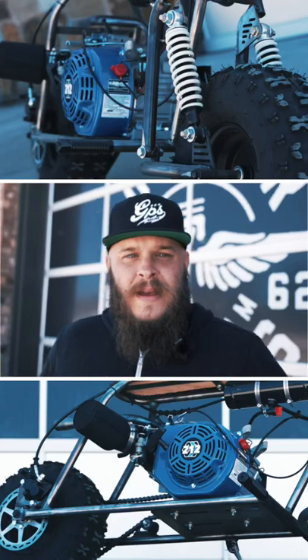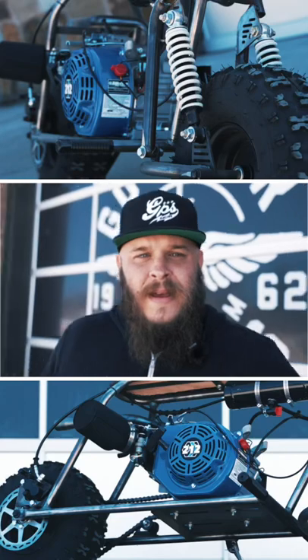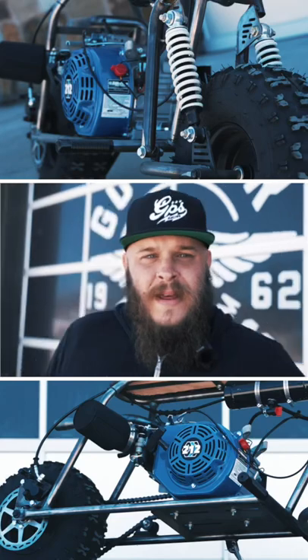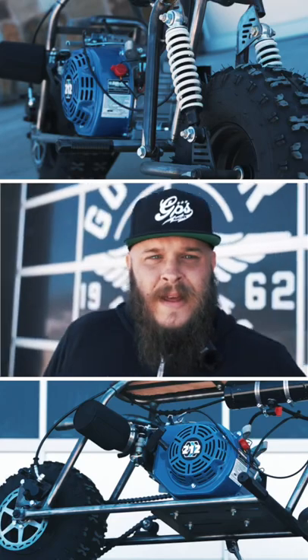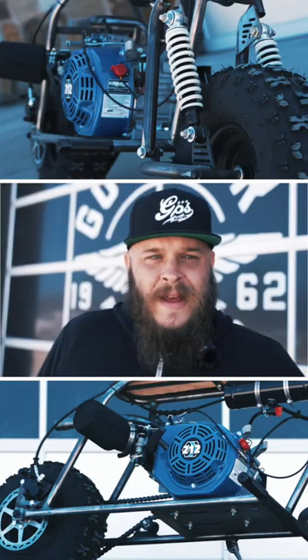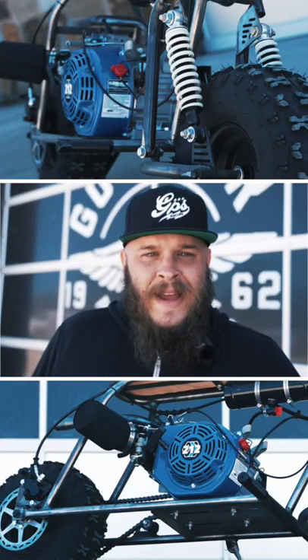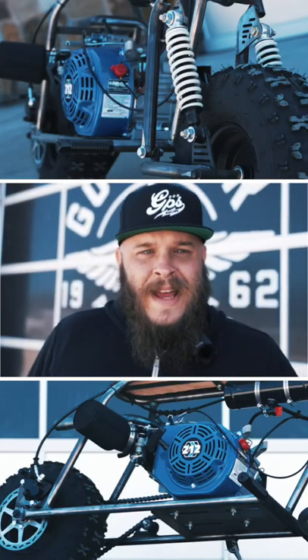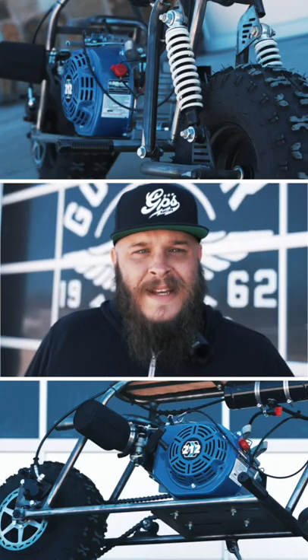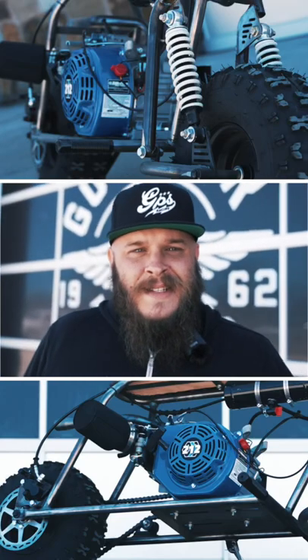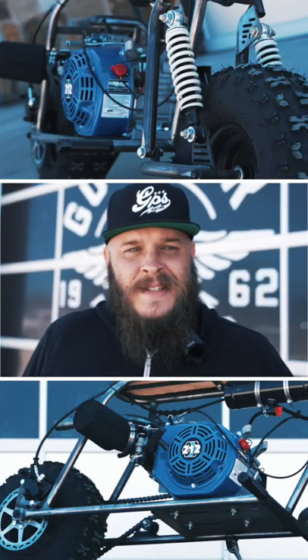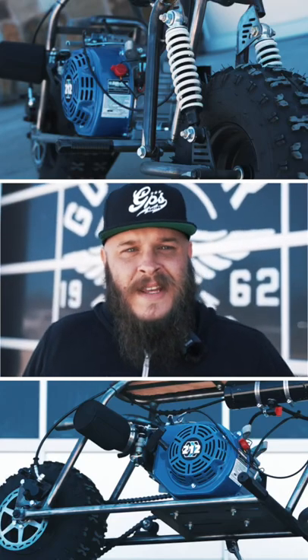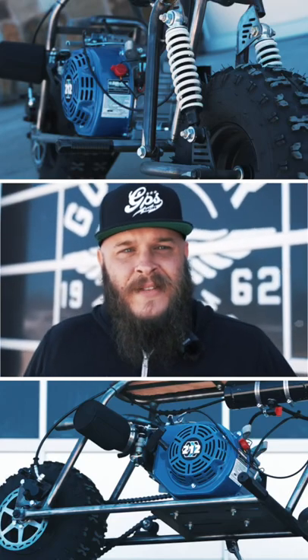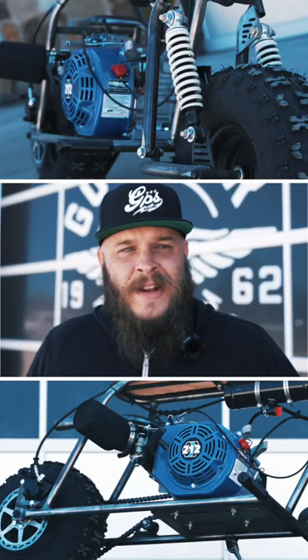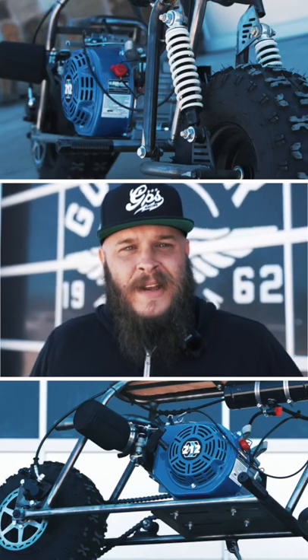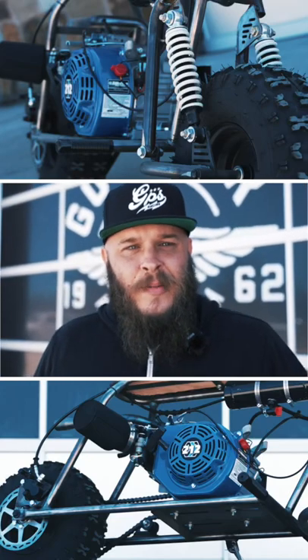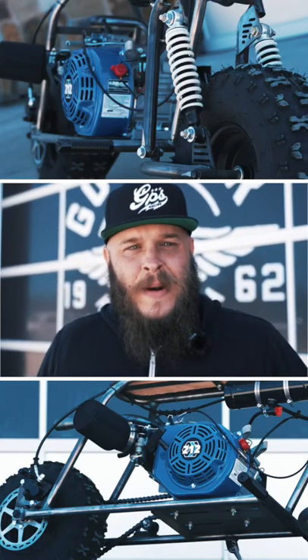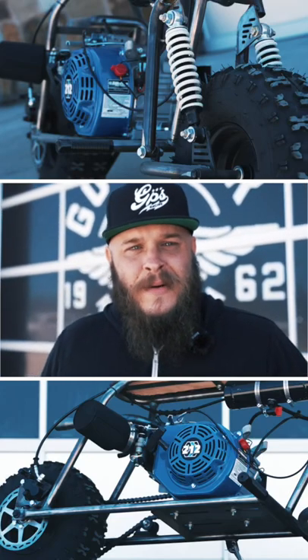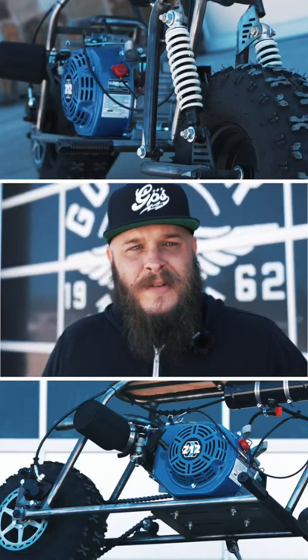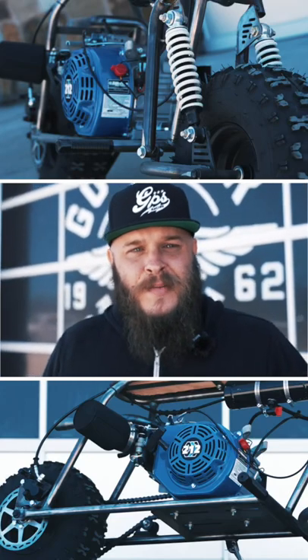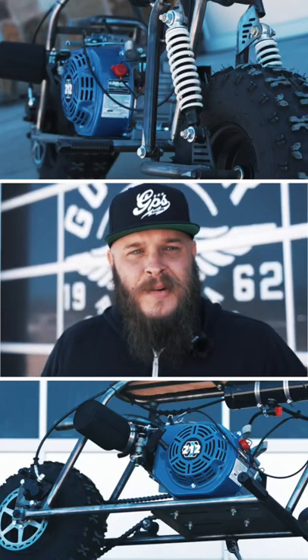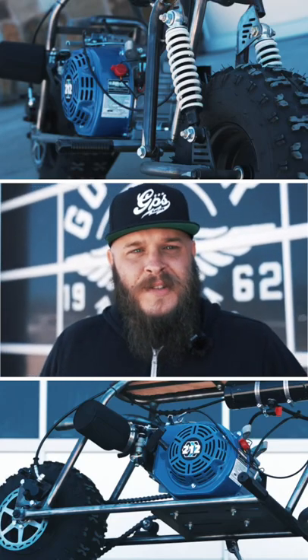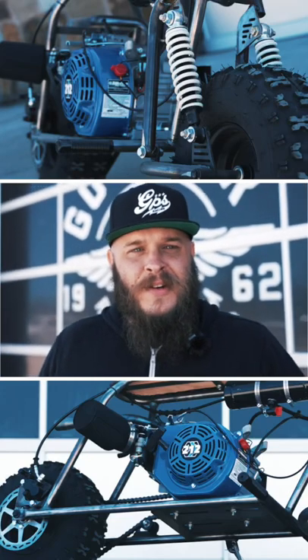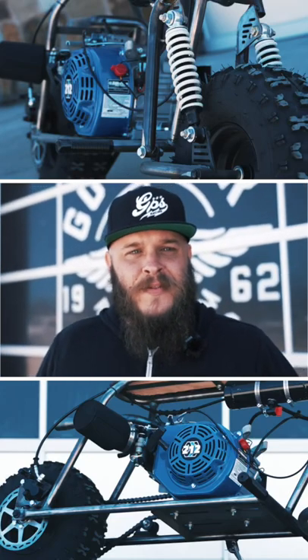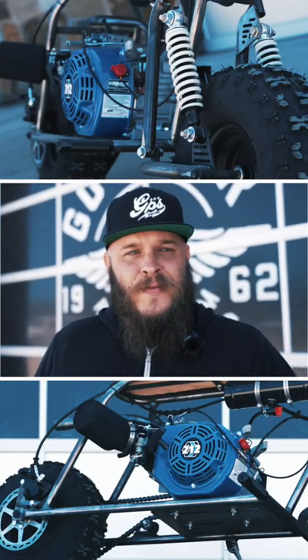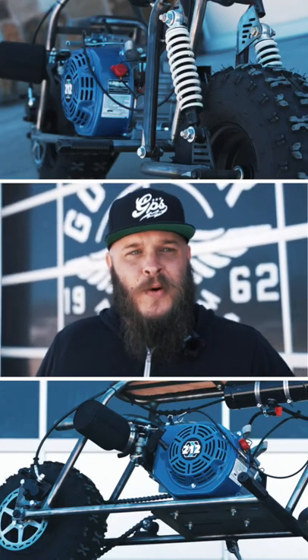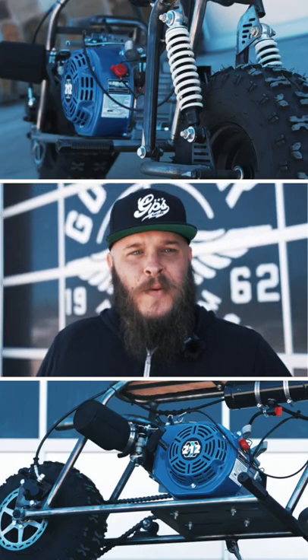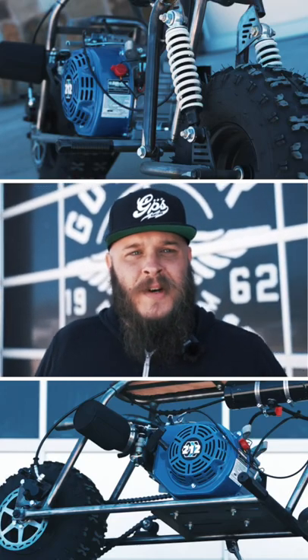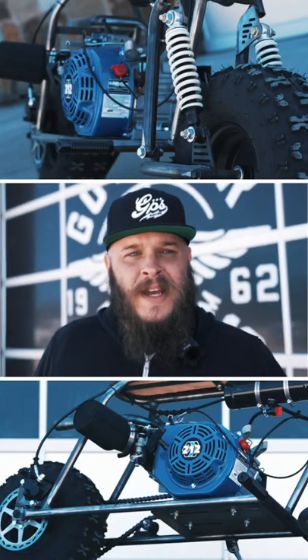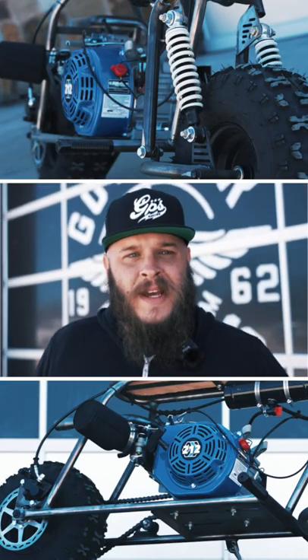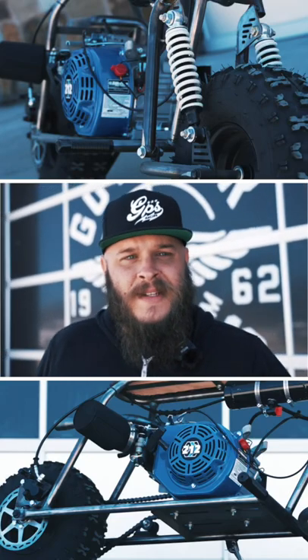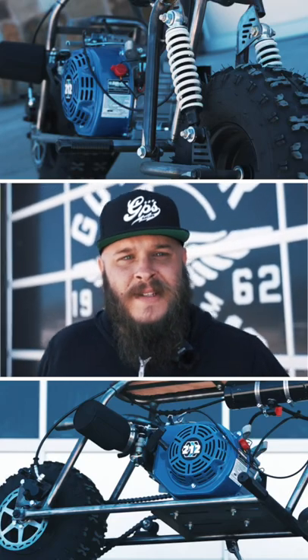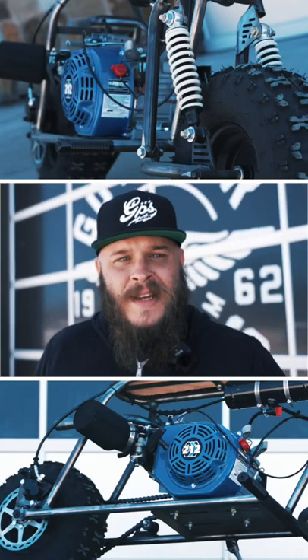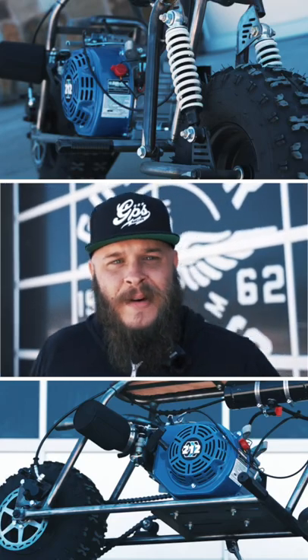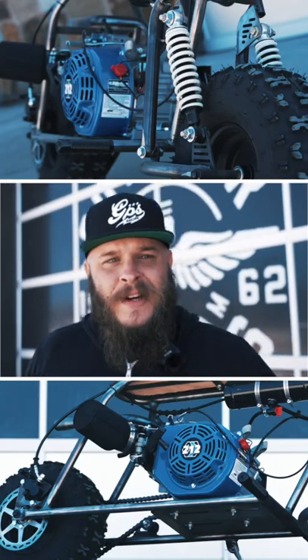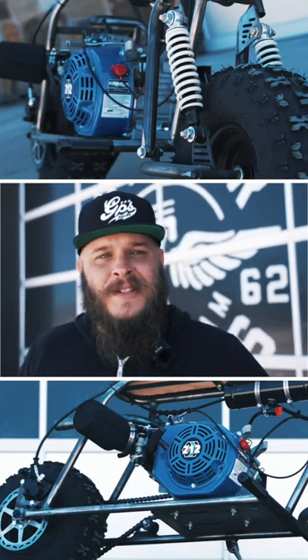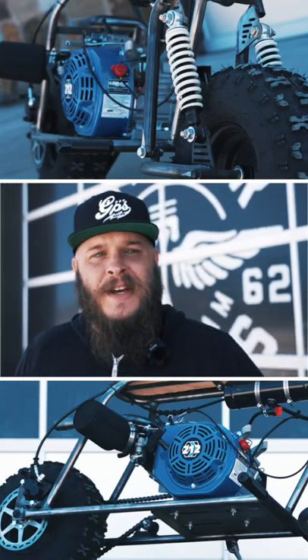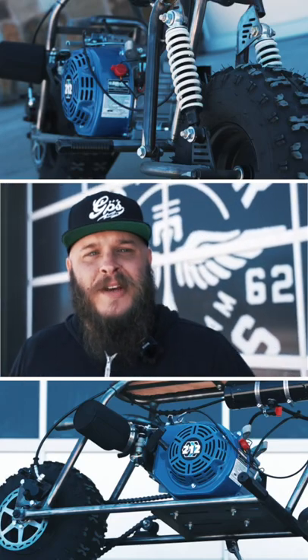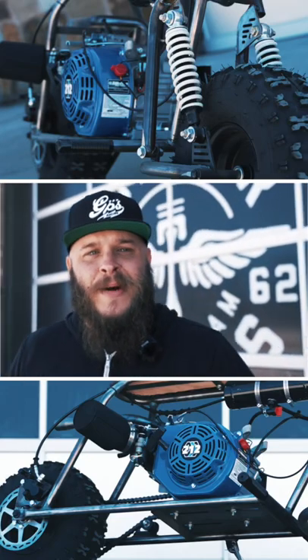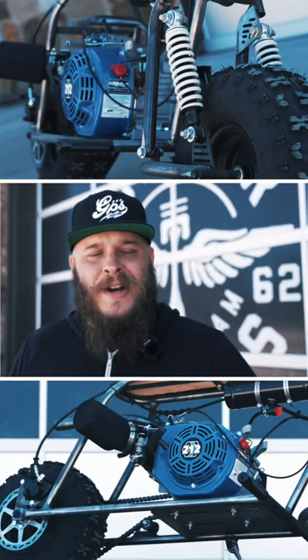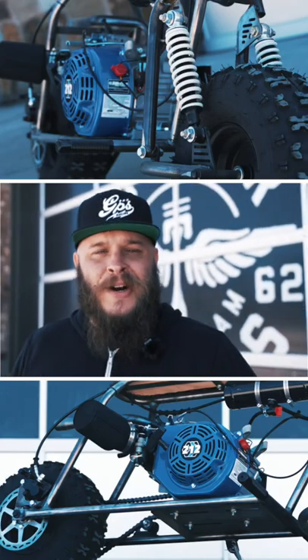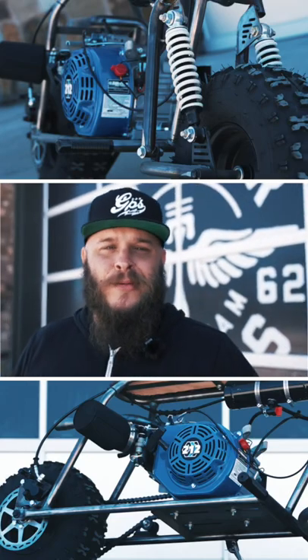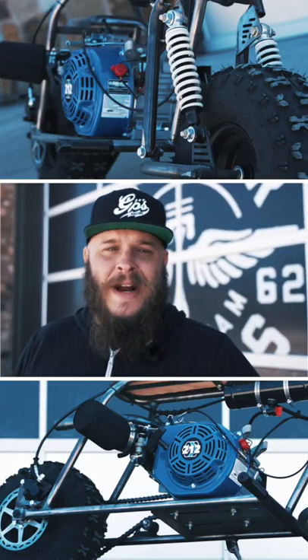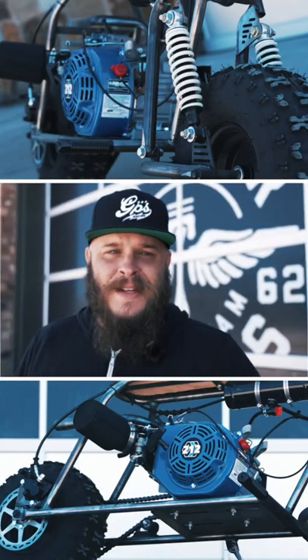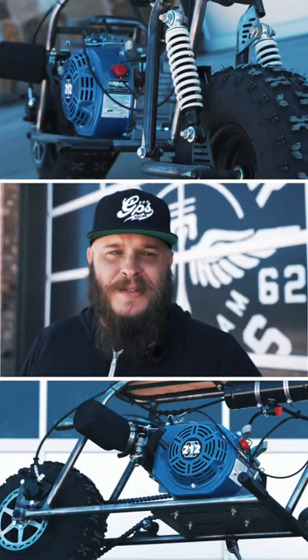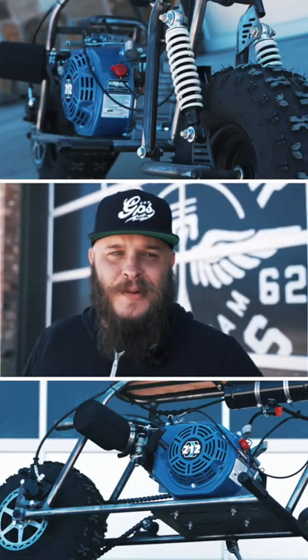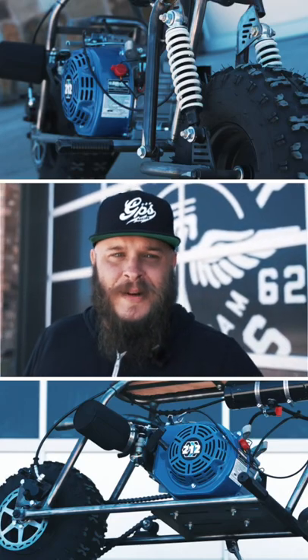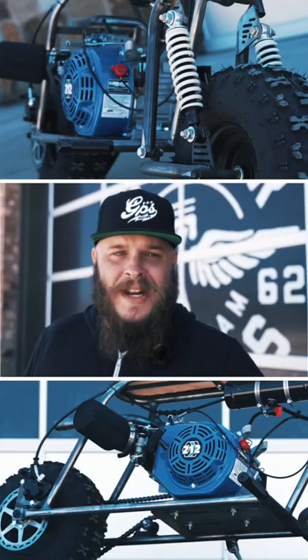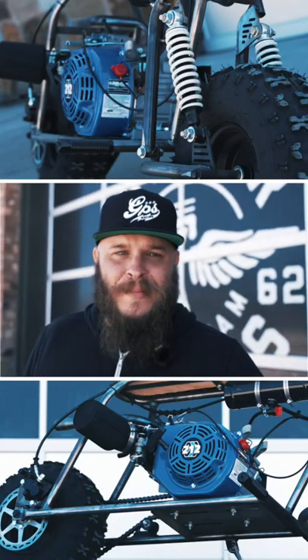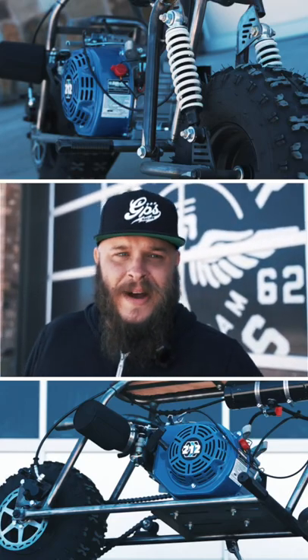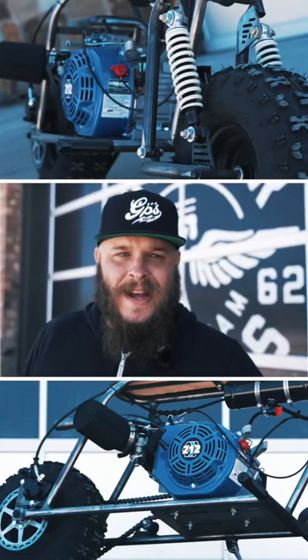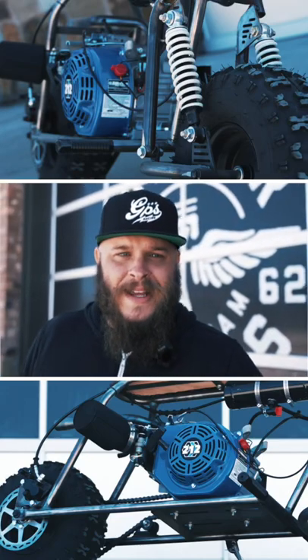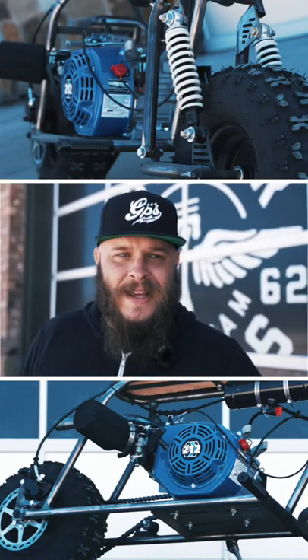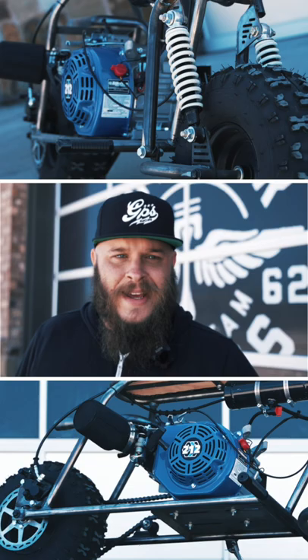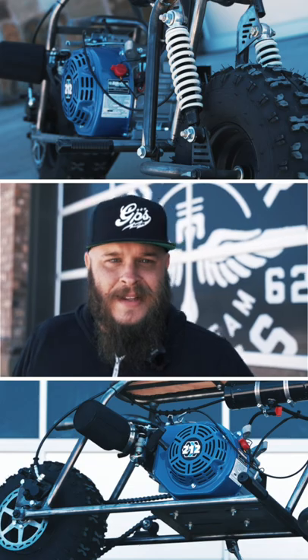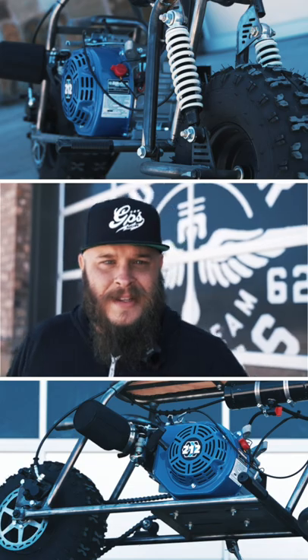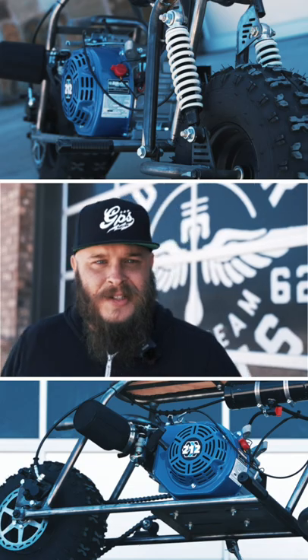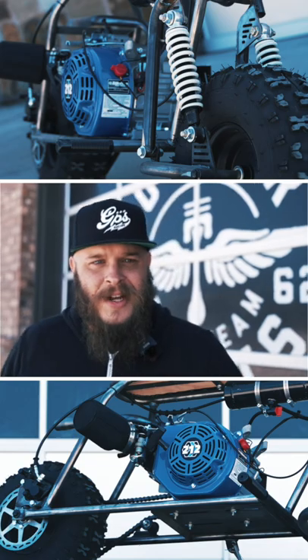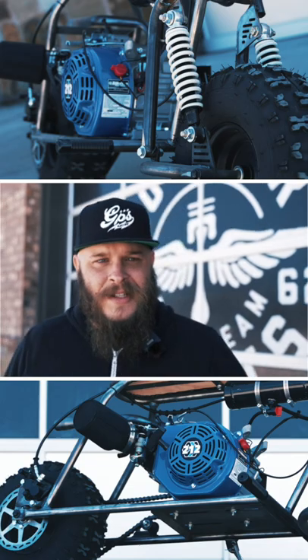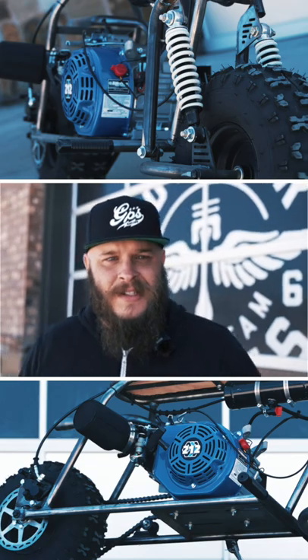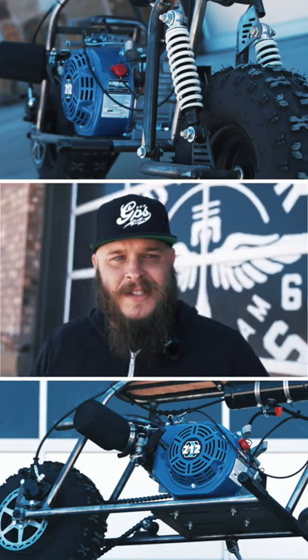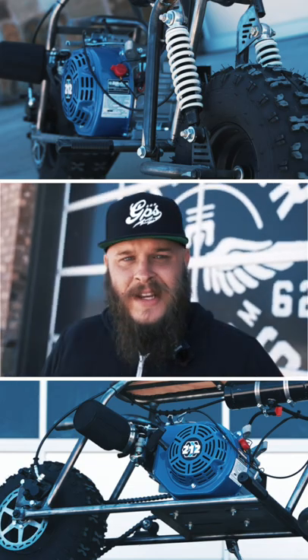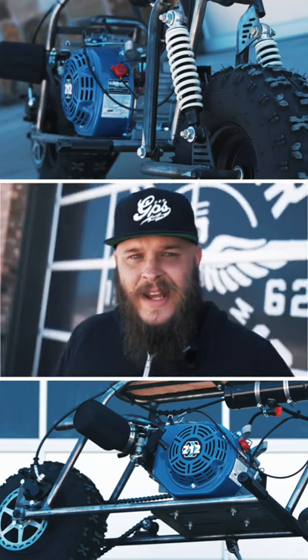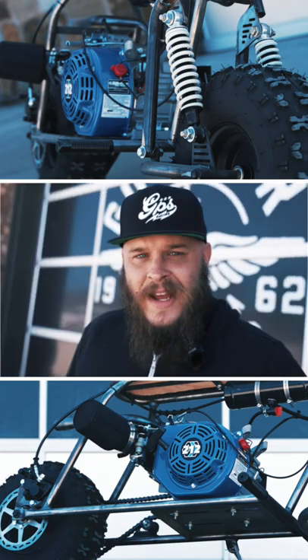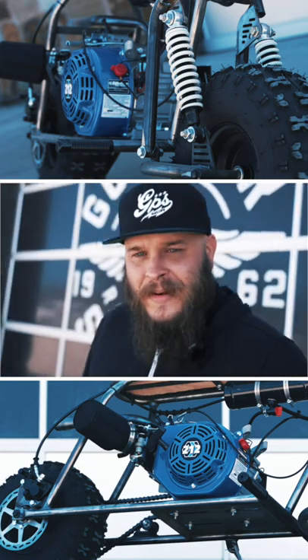Hey guys, this is Evan at Go Power Sports here in Fort Worth, Texas. I'm here to tell you about our Rascal mini bike kit. Let's check this thing out.